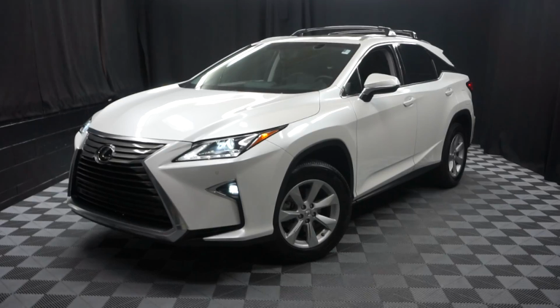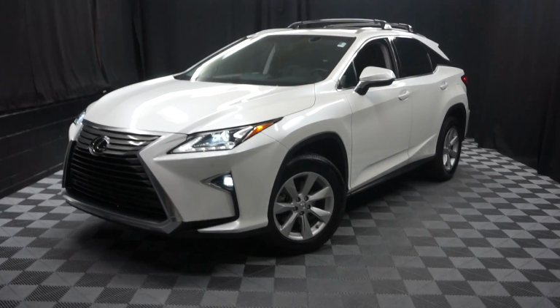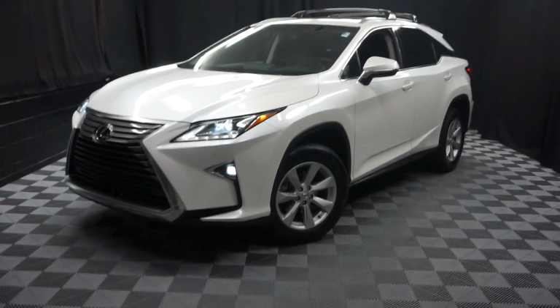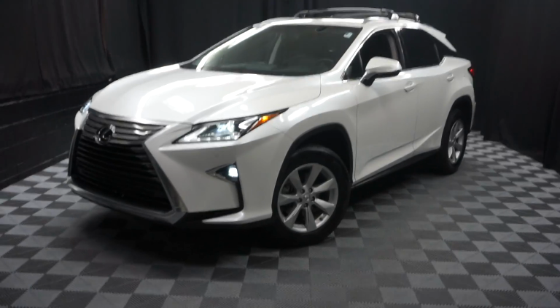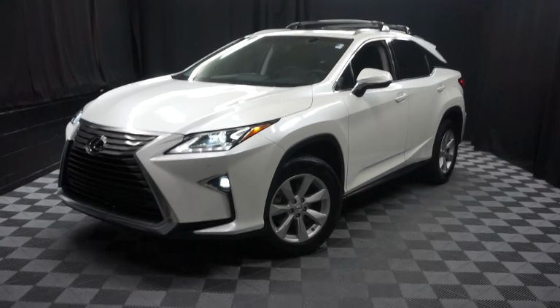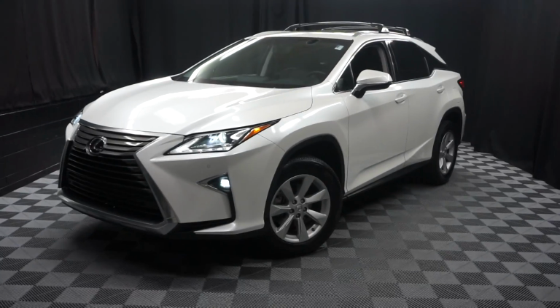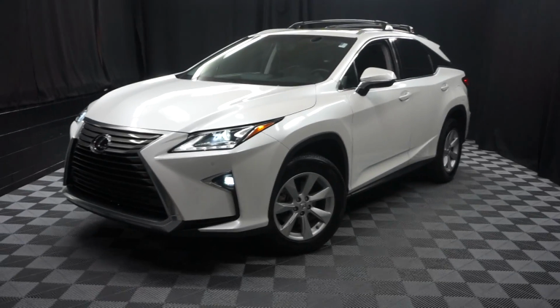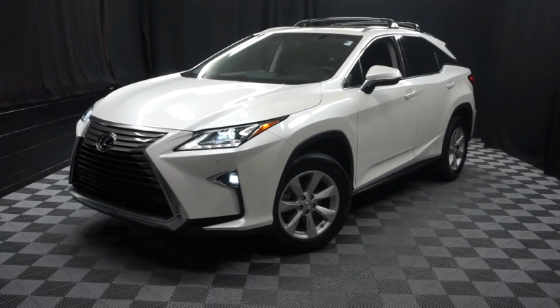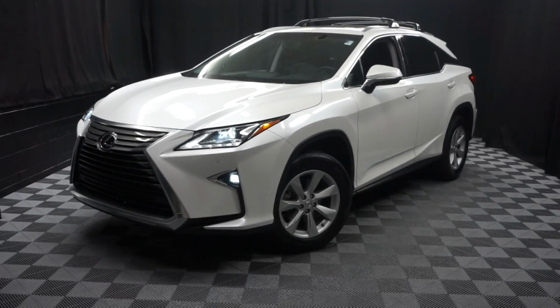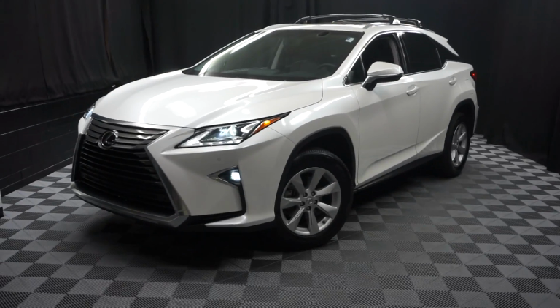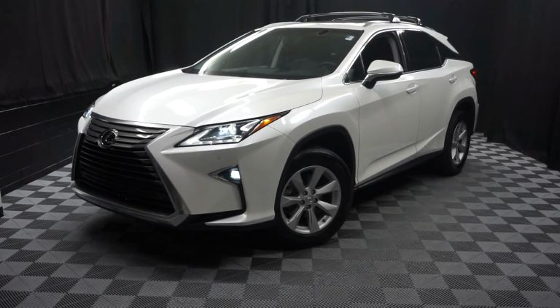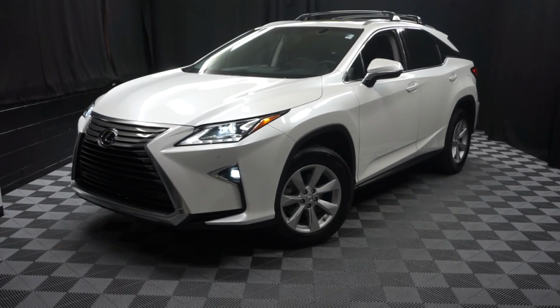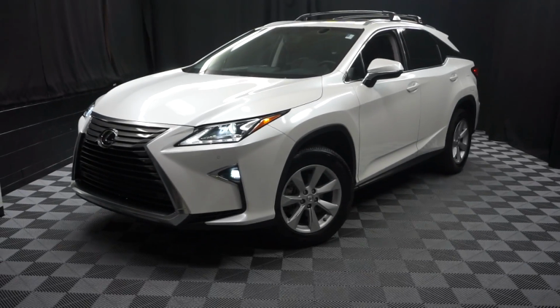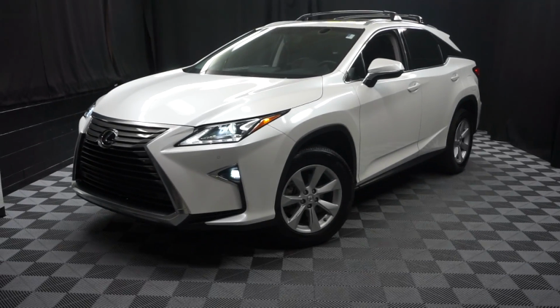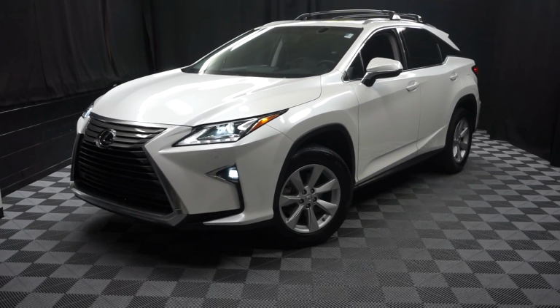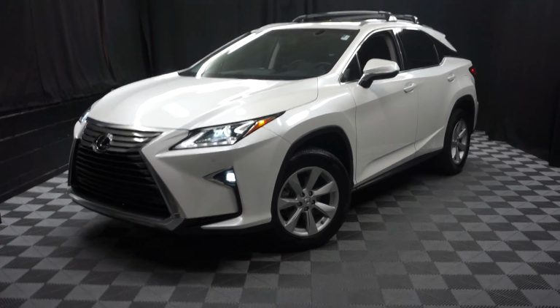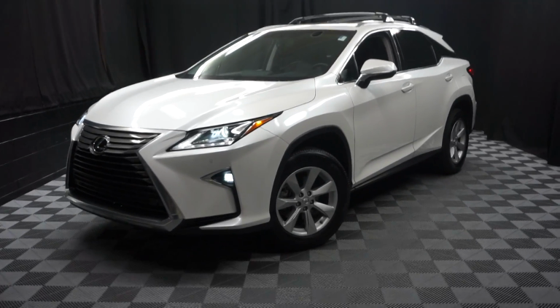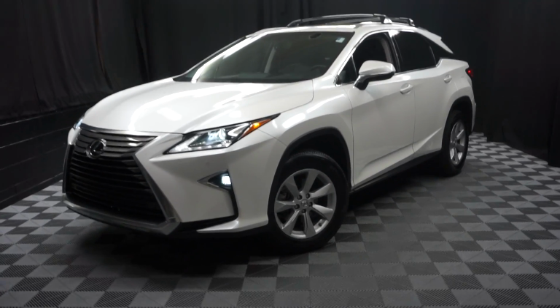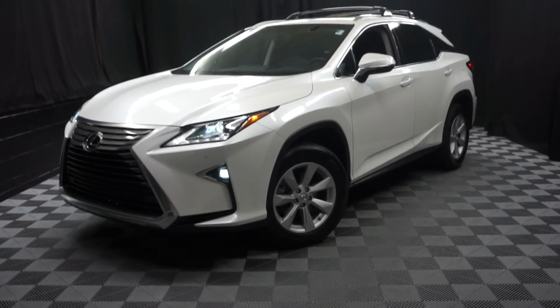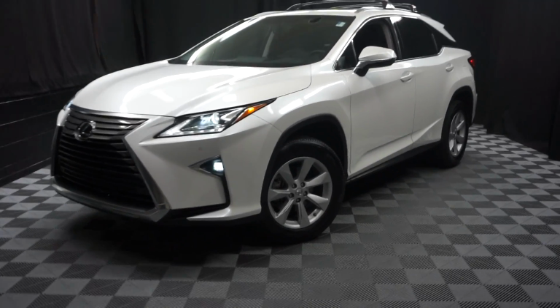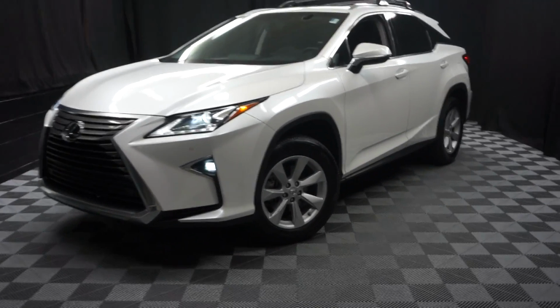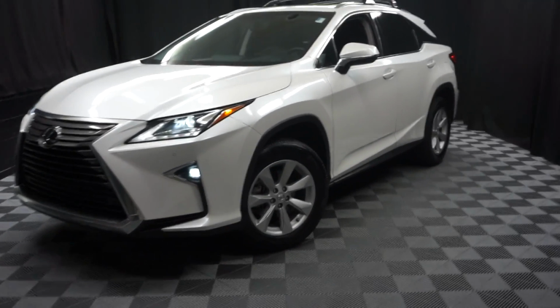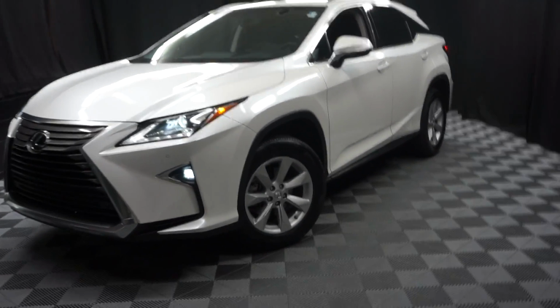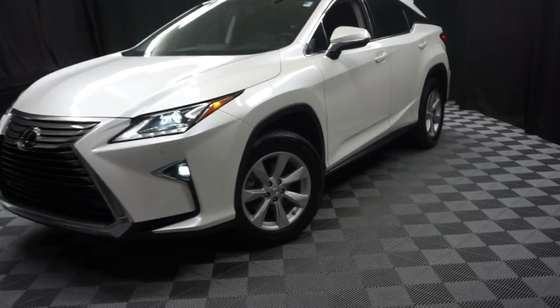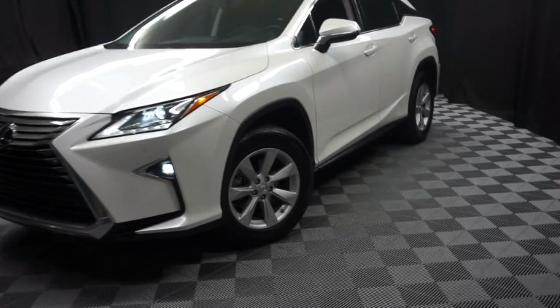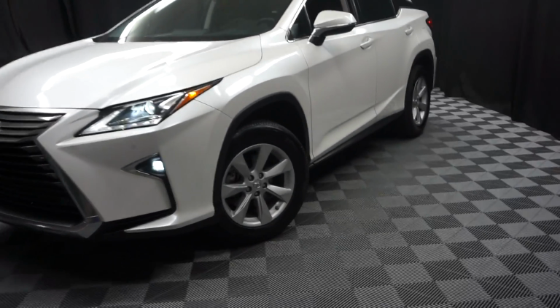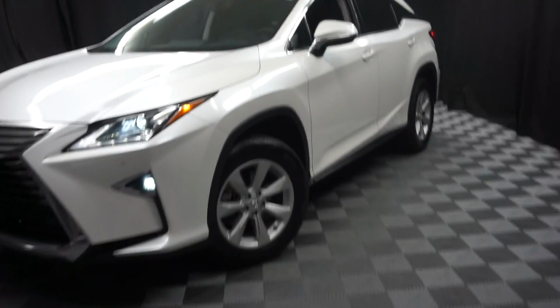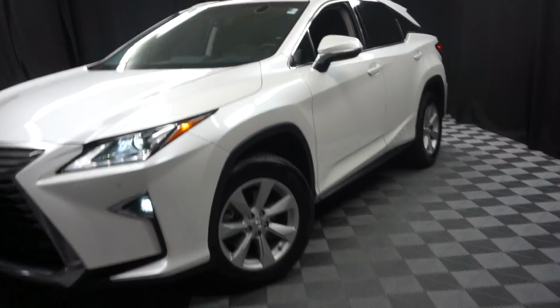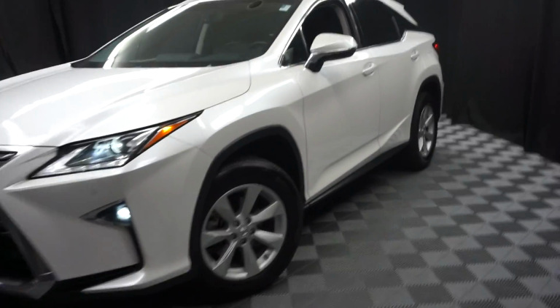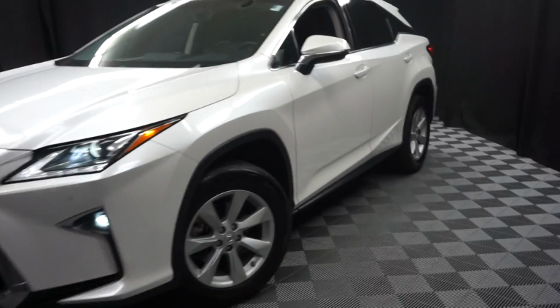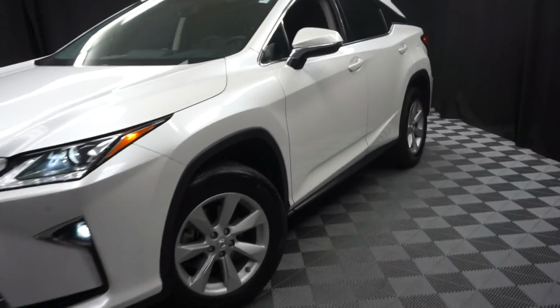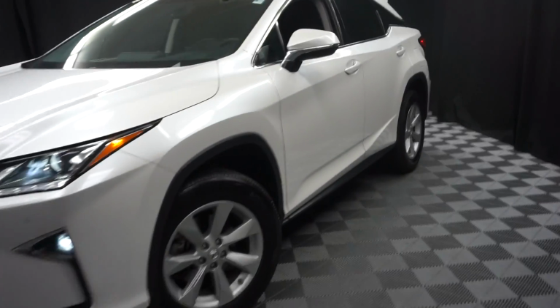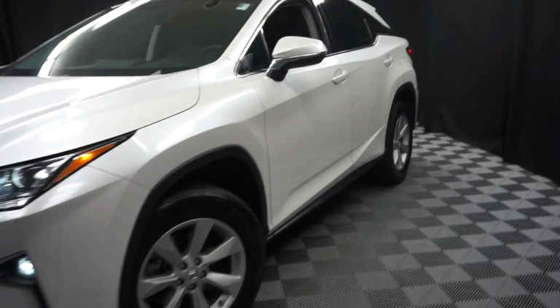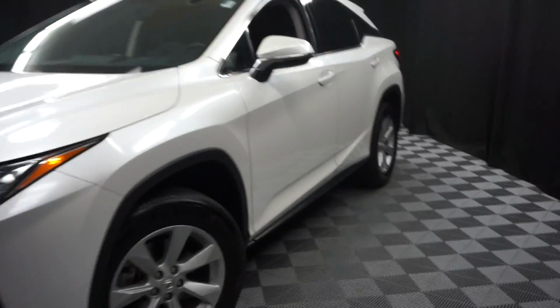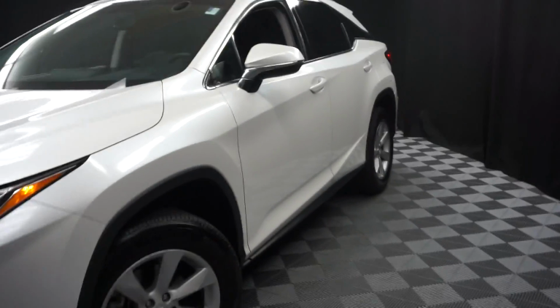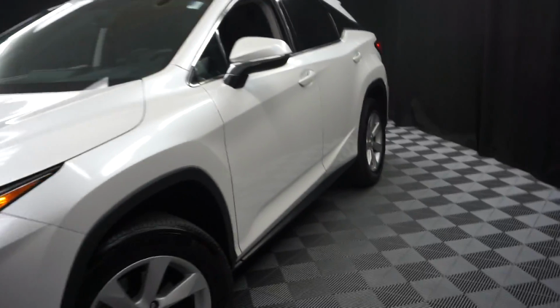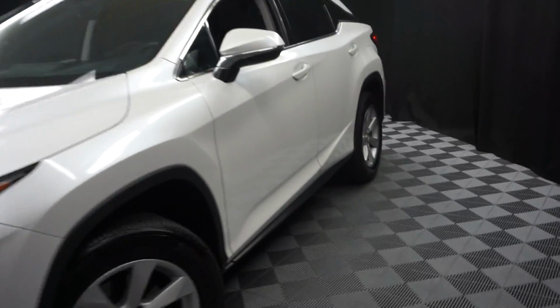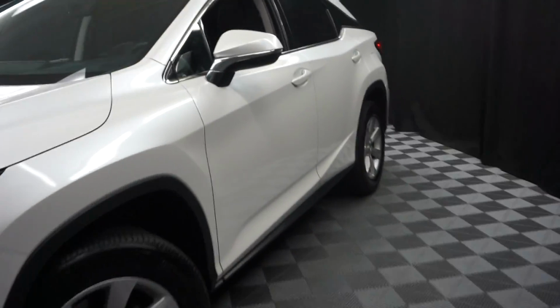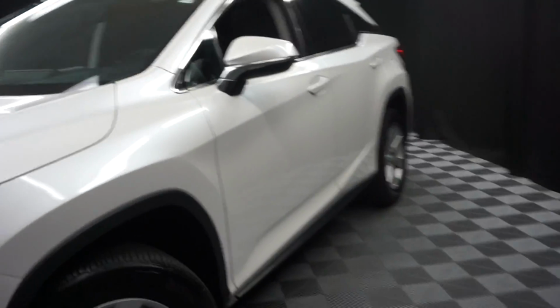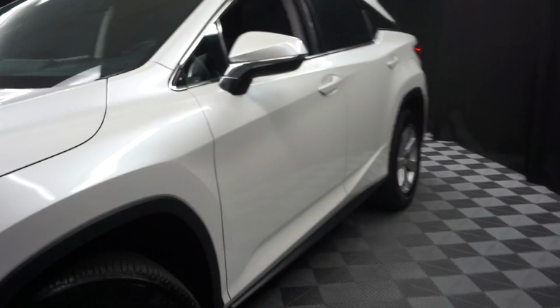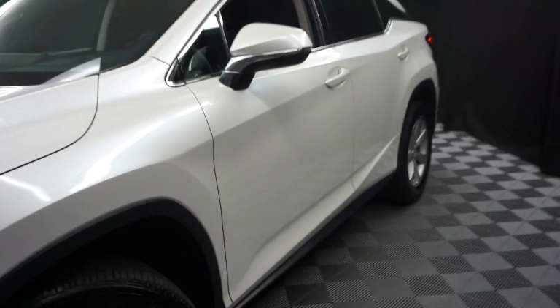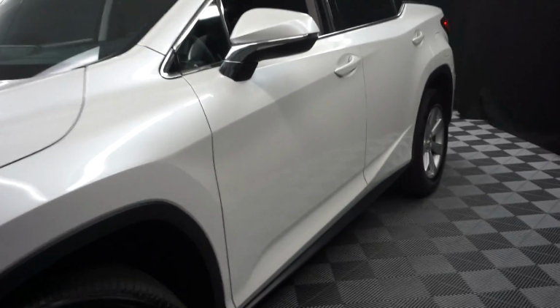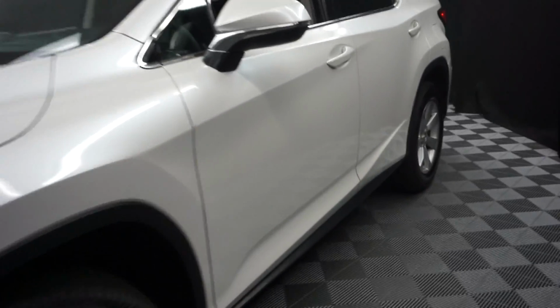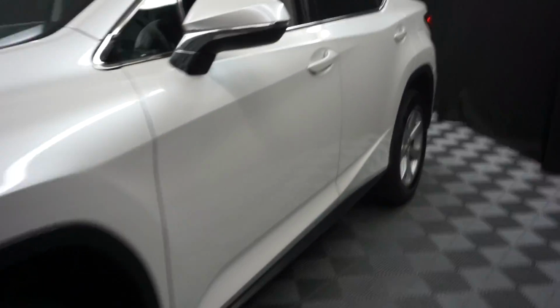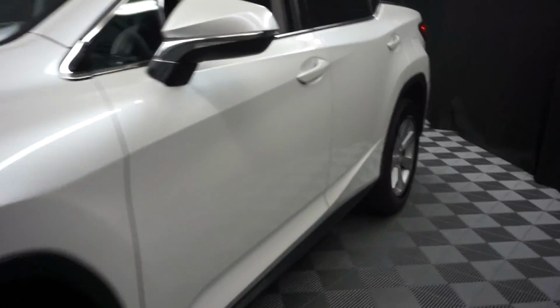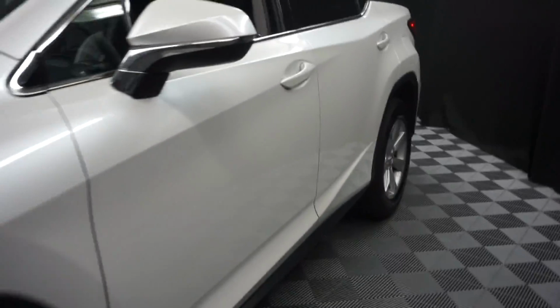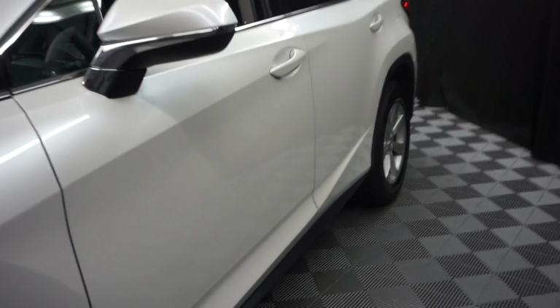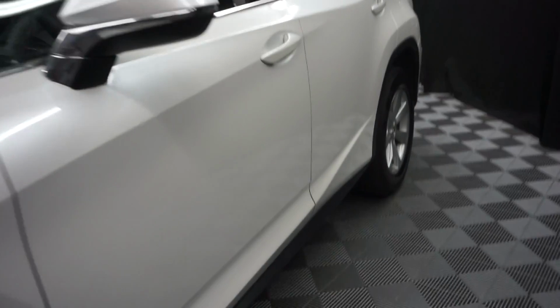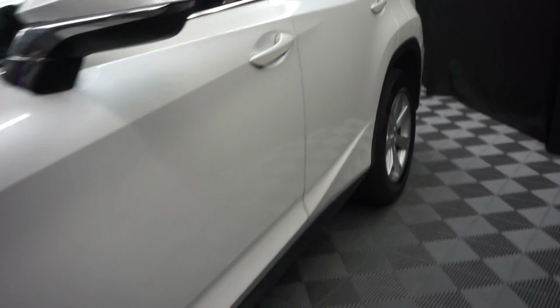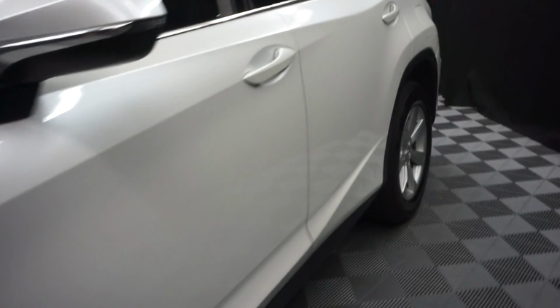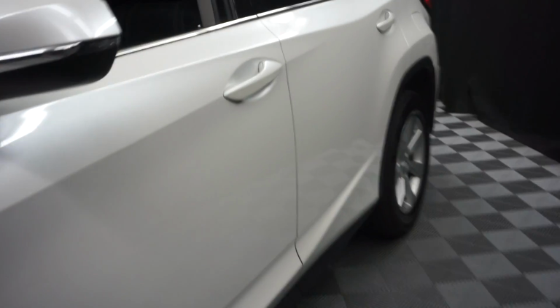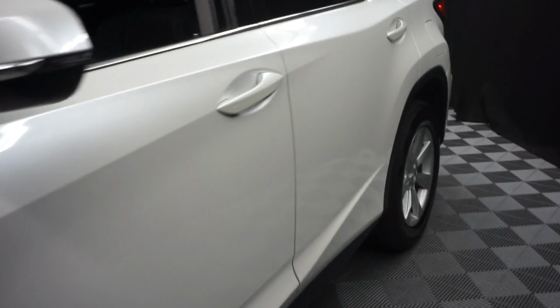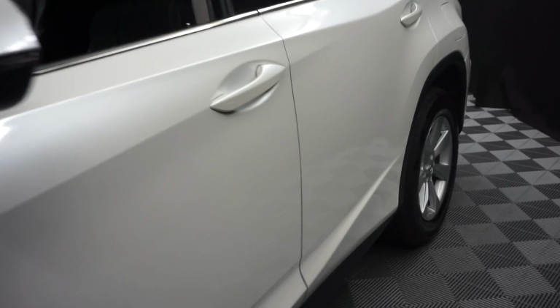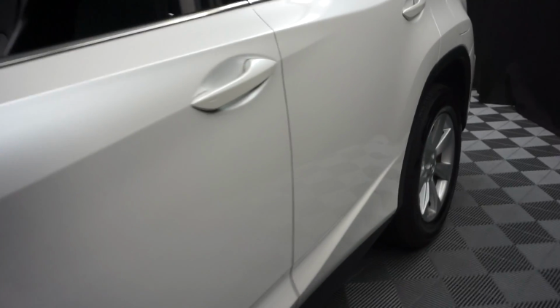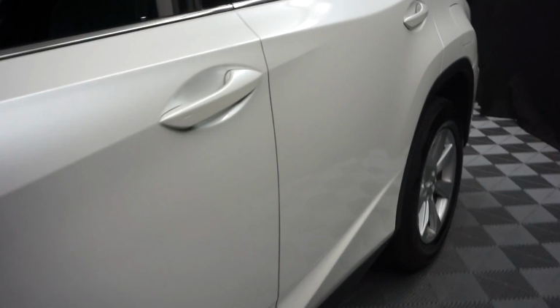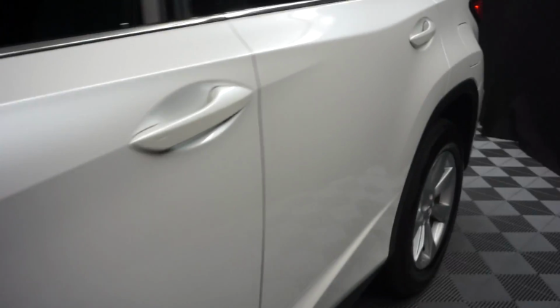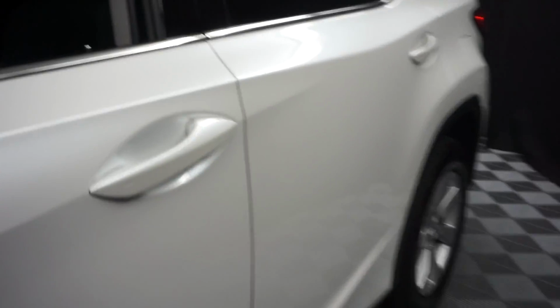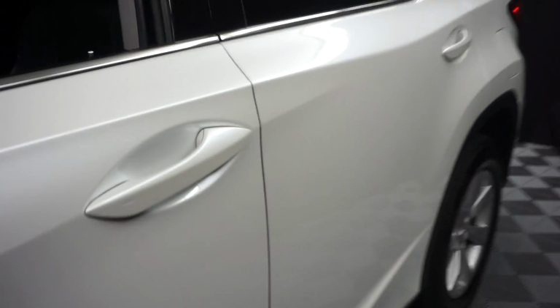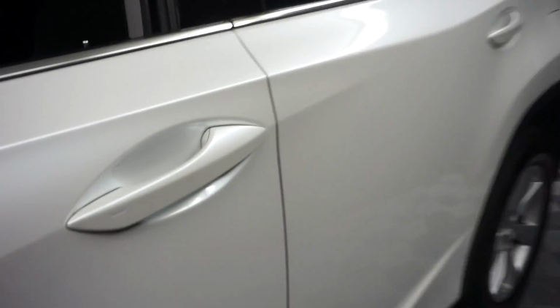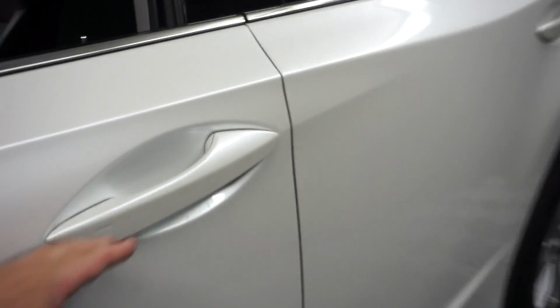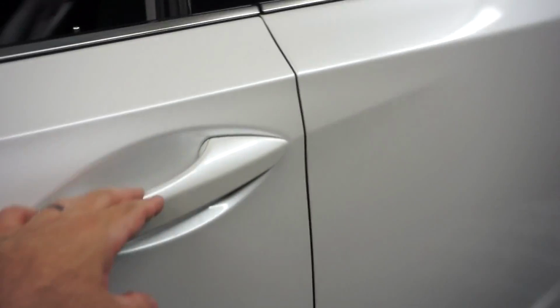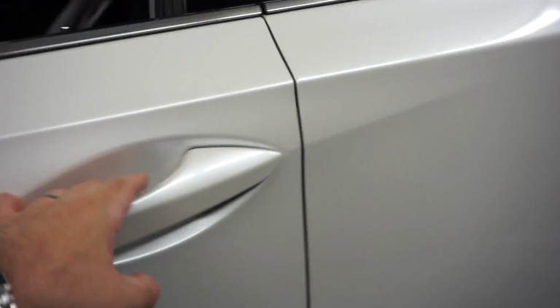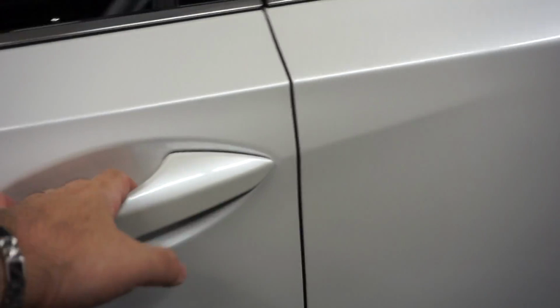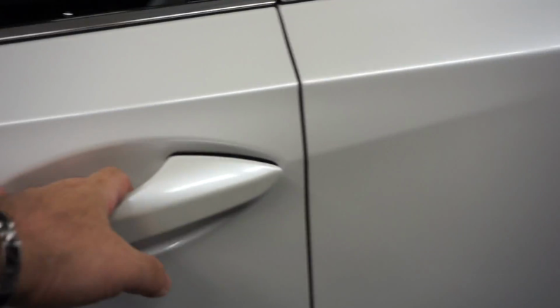All right, car shoppers, welcome back to Lexus of Wilmington. Just trading in, this is a 2016 Lexus RX 350.